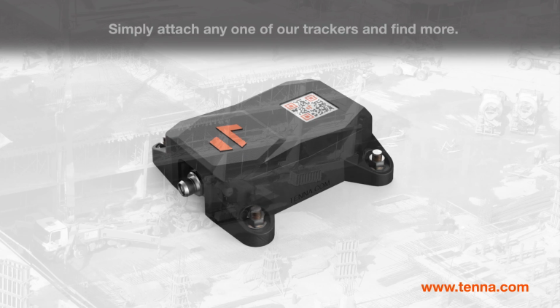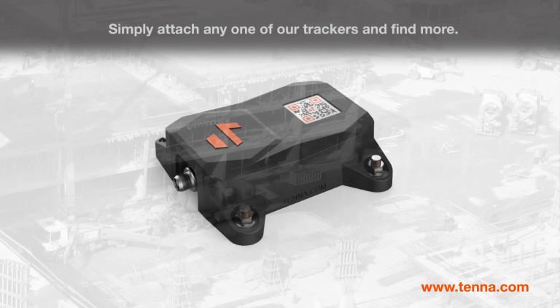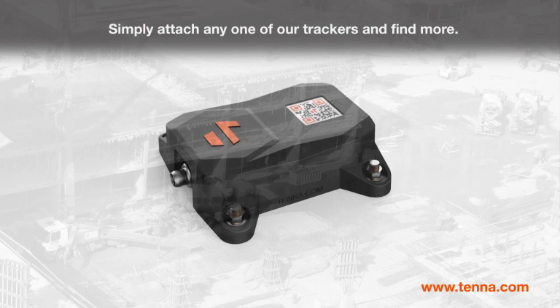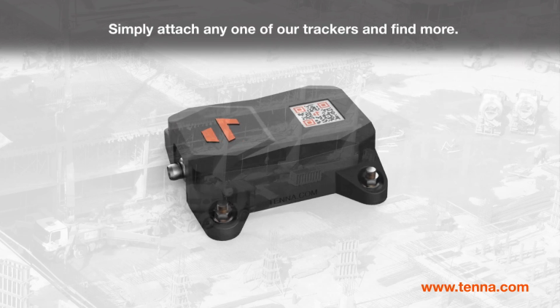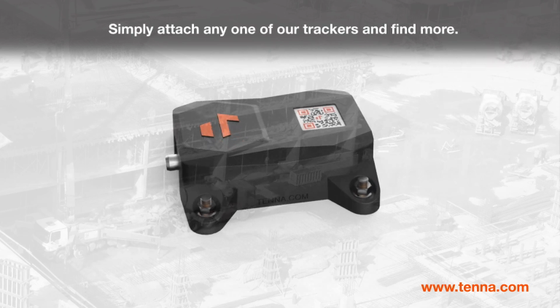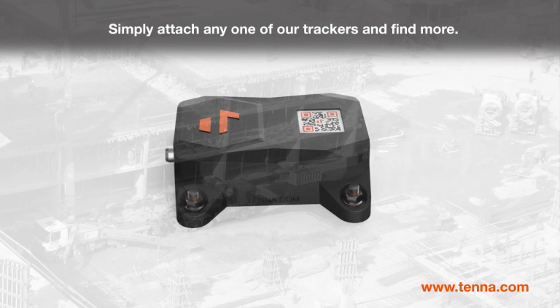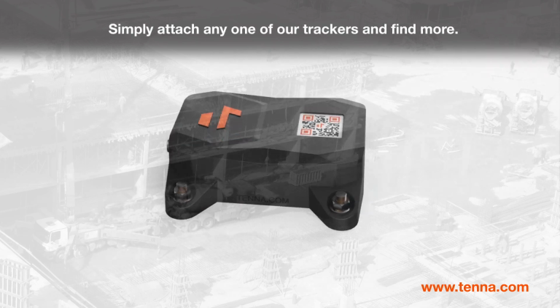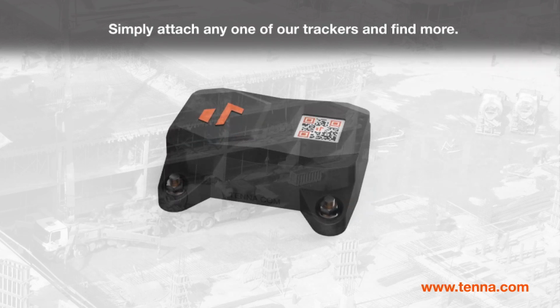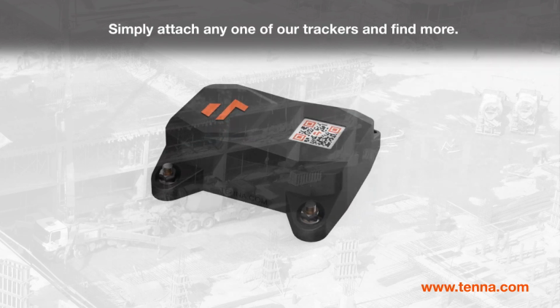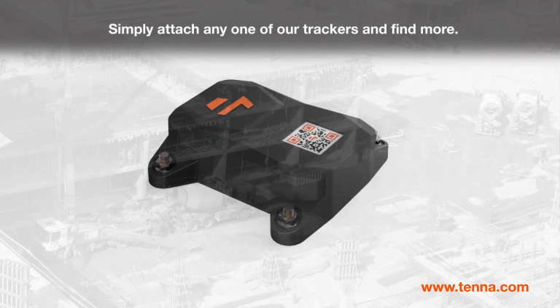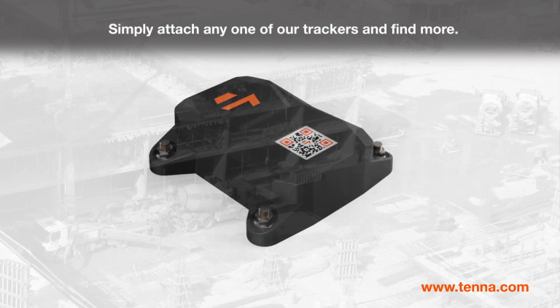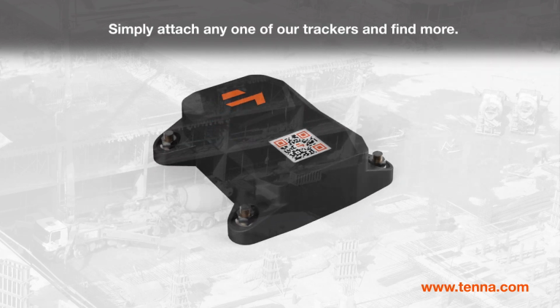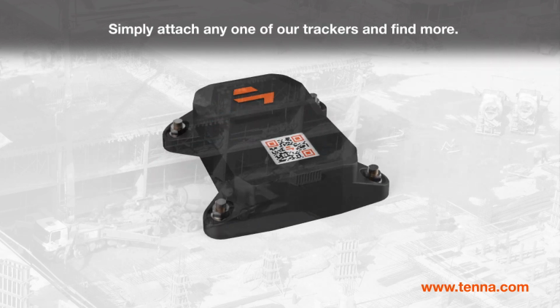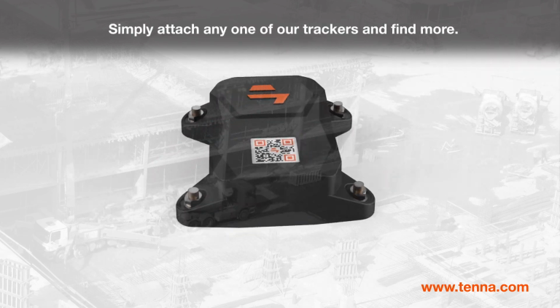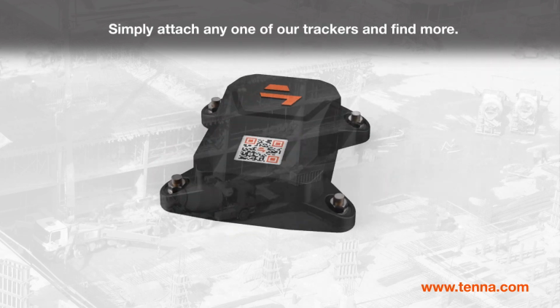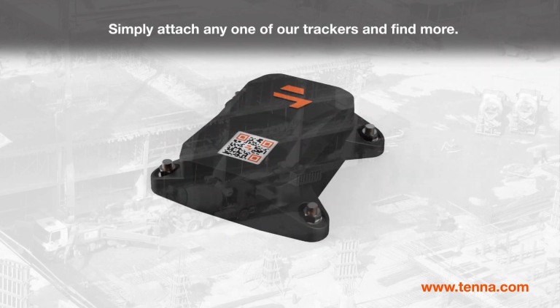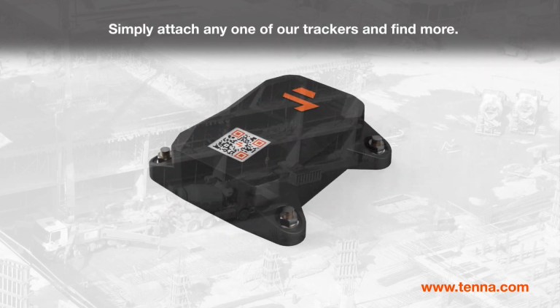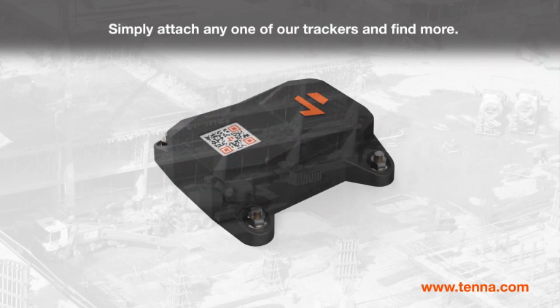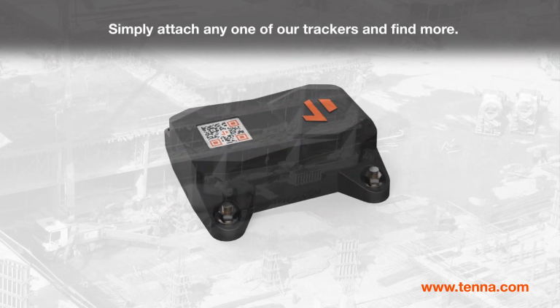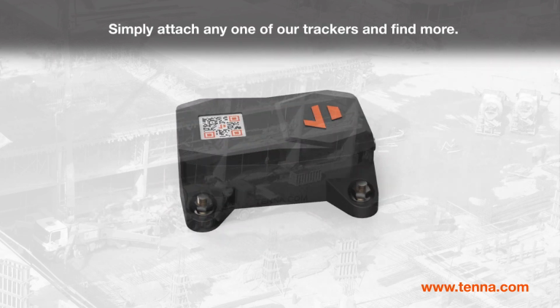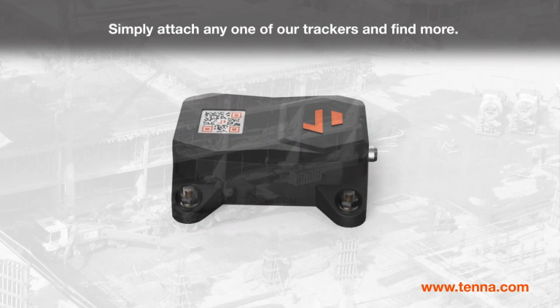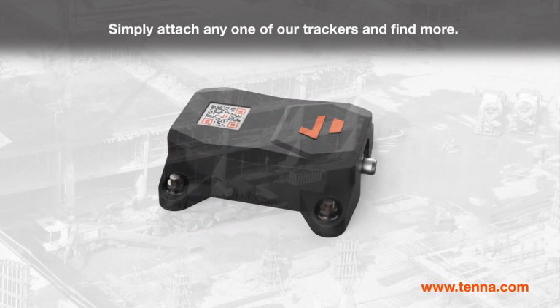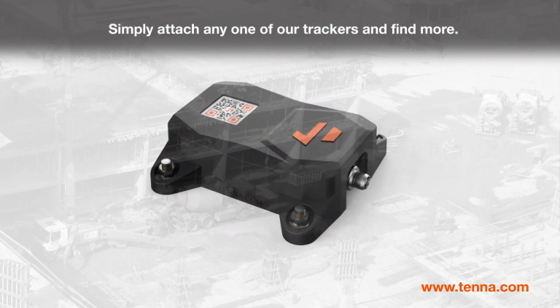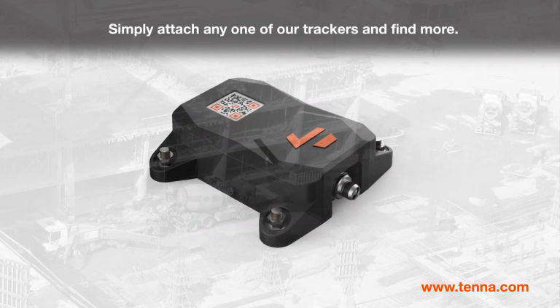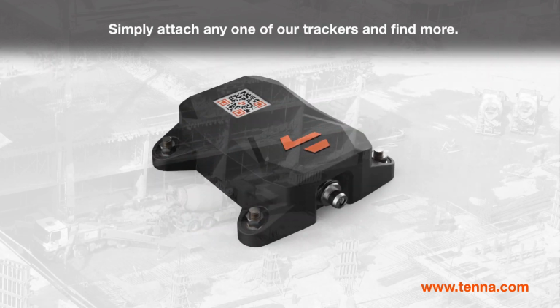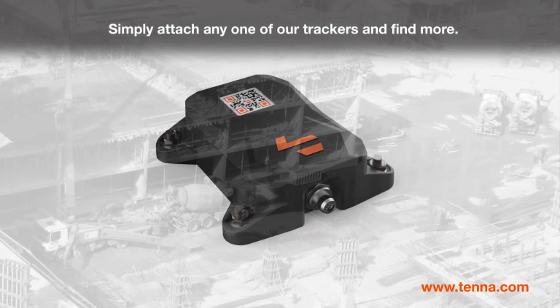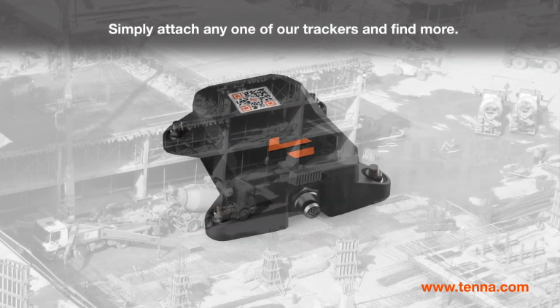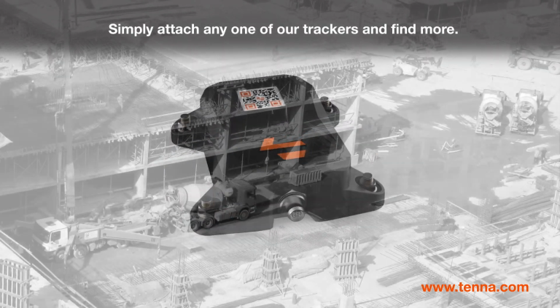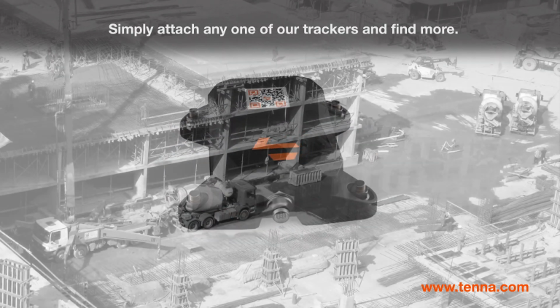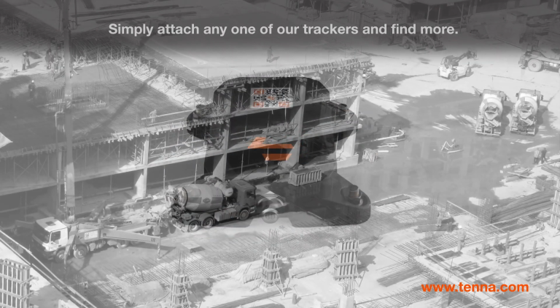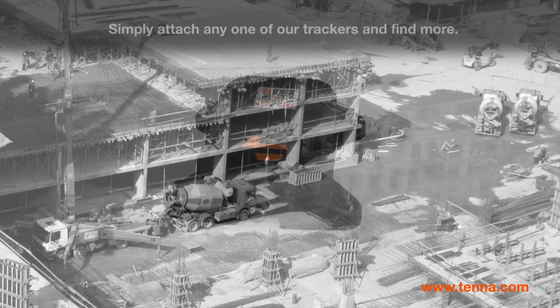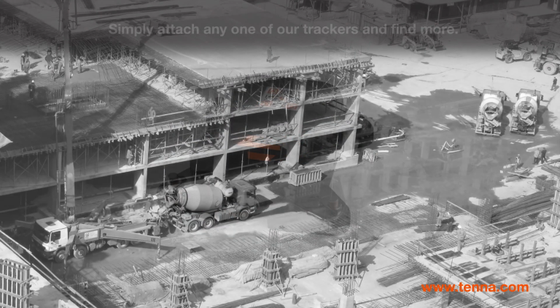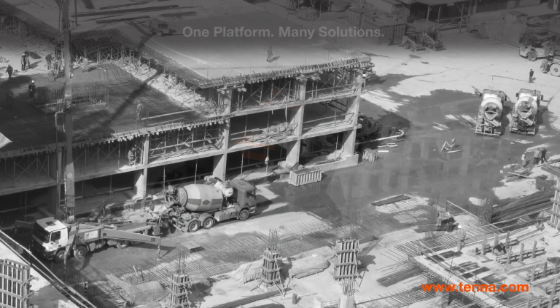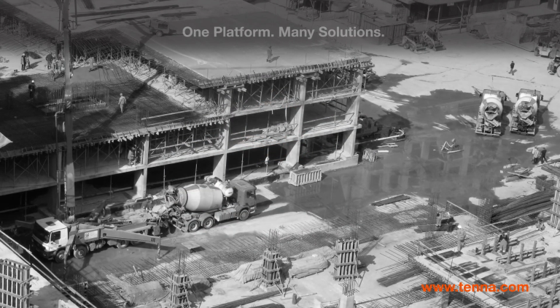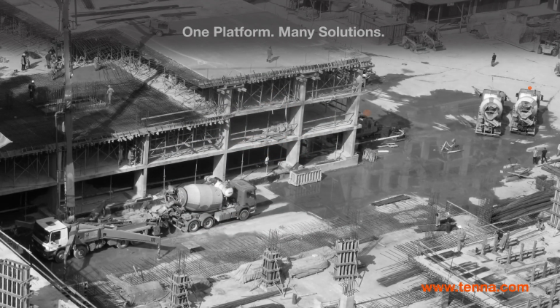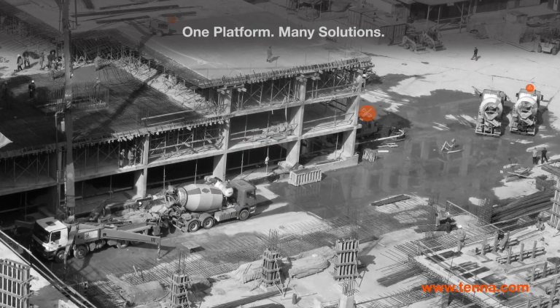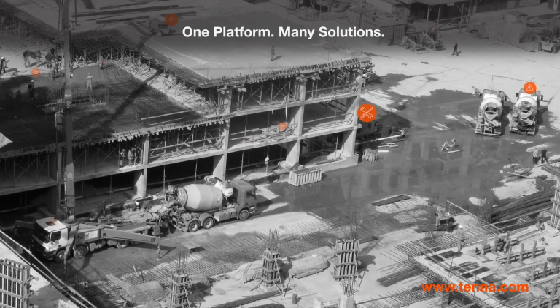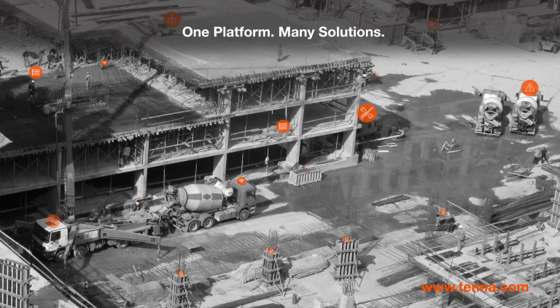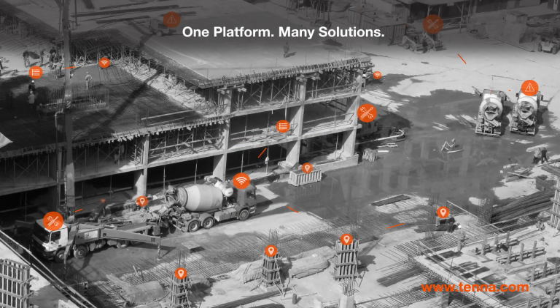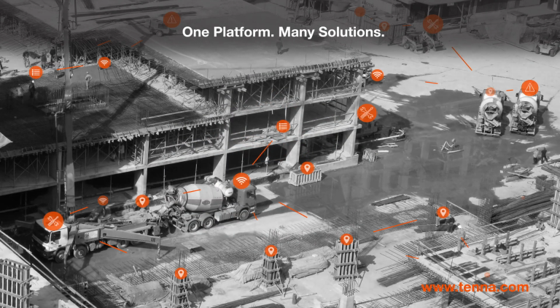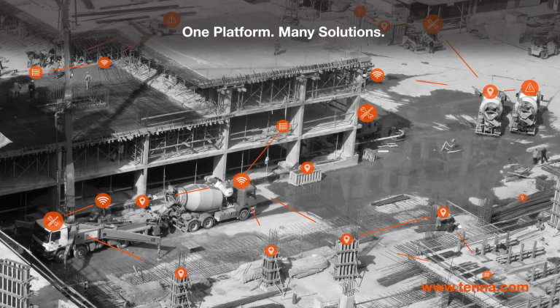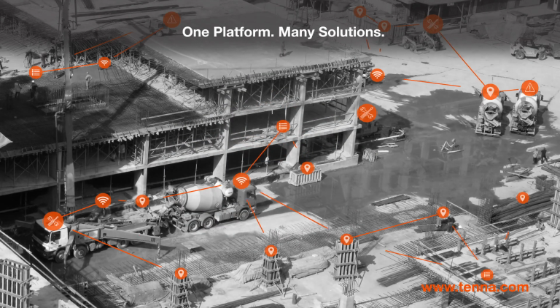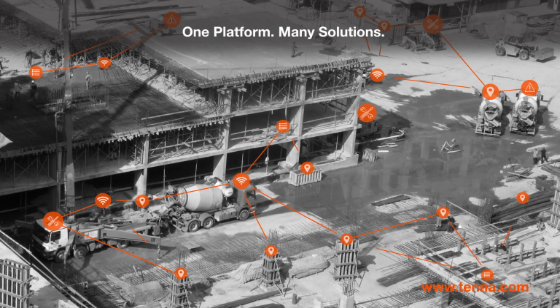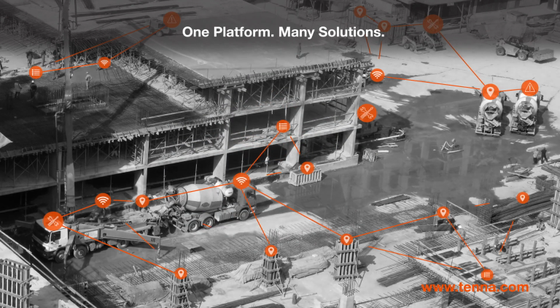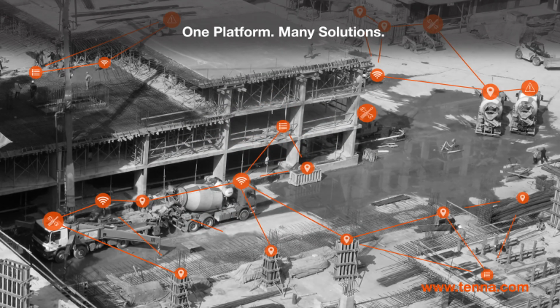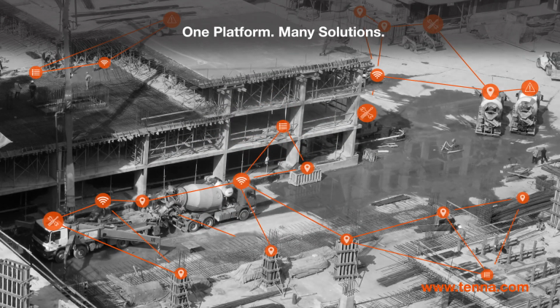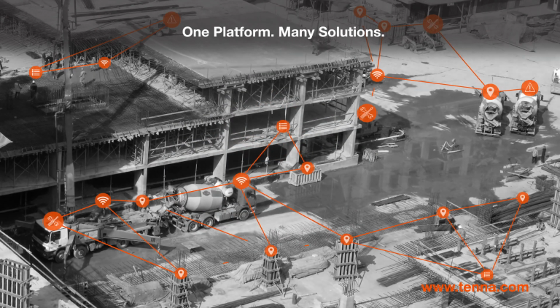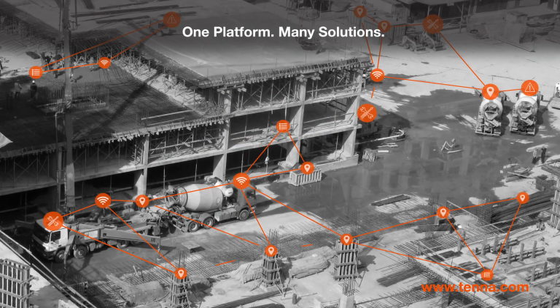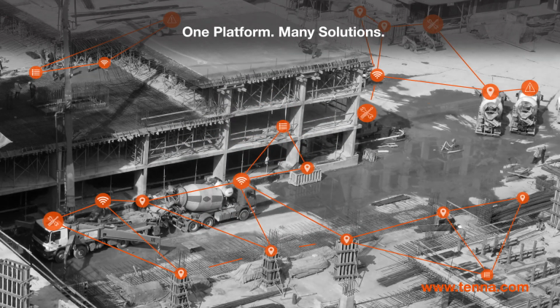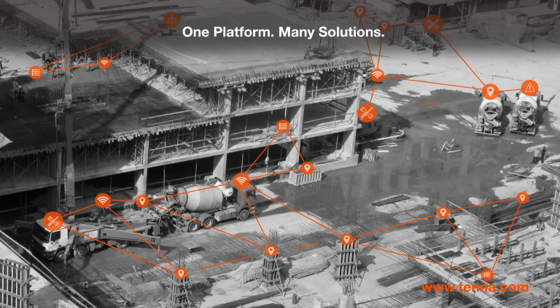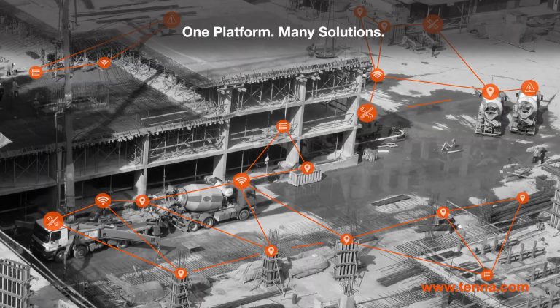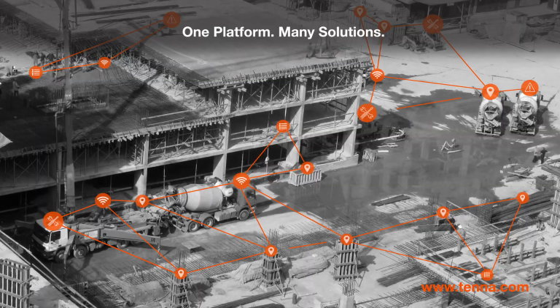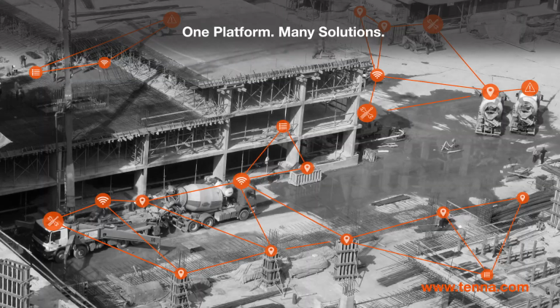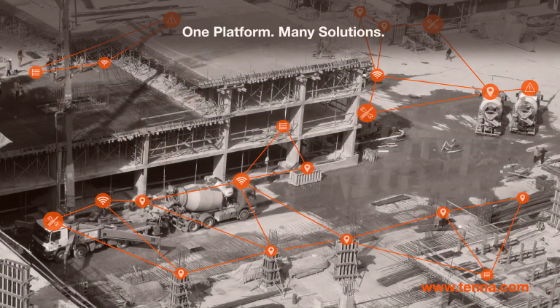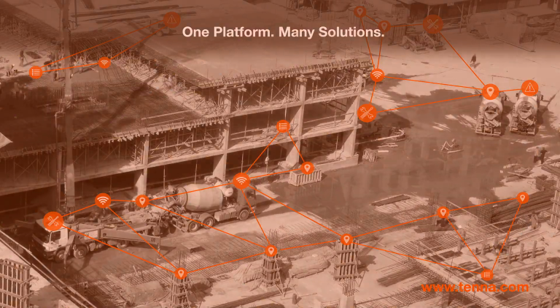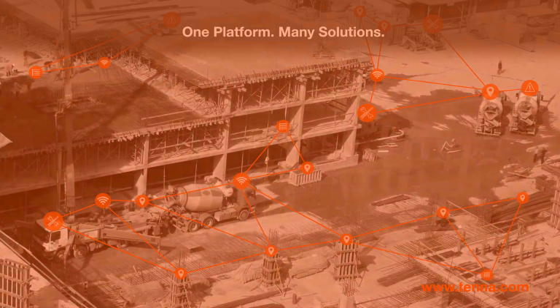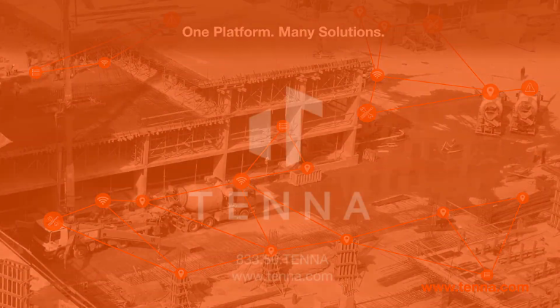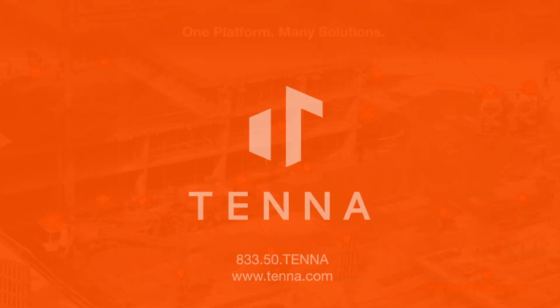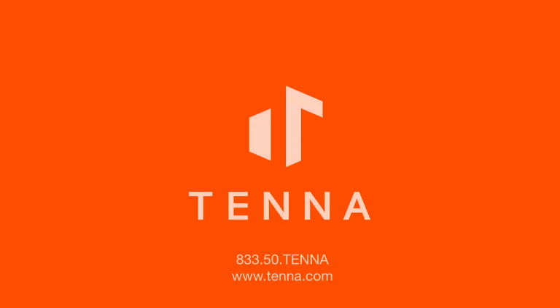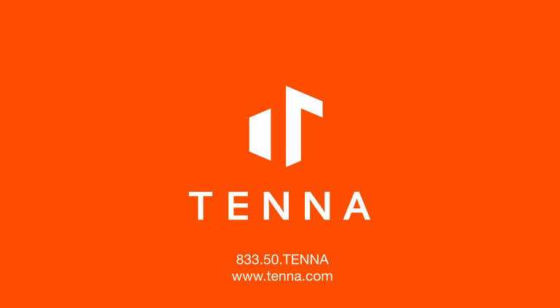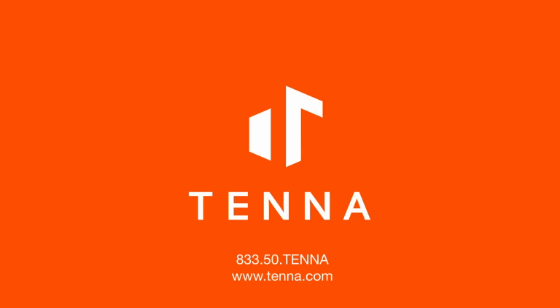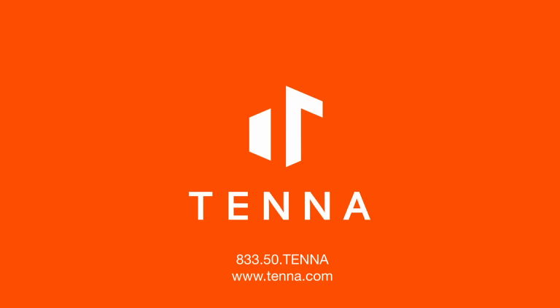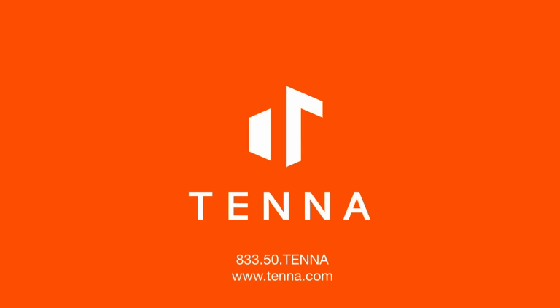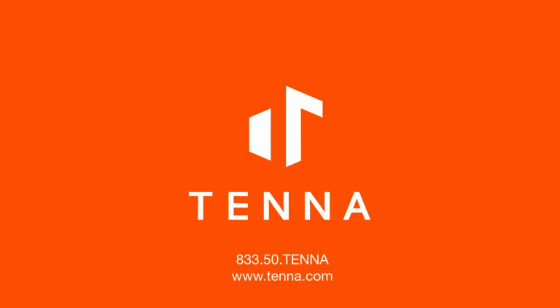Simply attach any one of our trackers and find more. One platform, many solutions. Tenna.